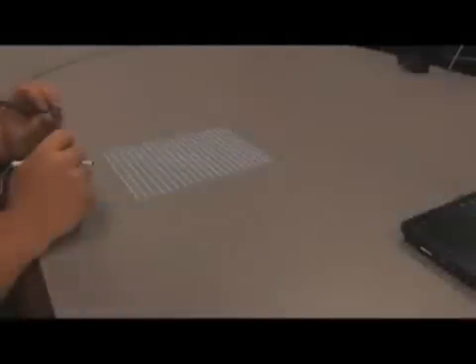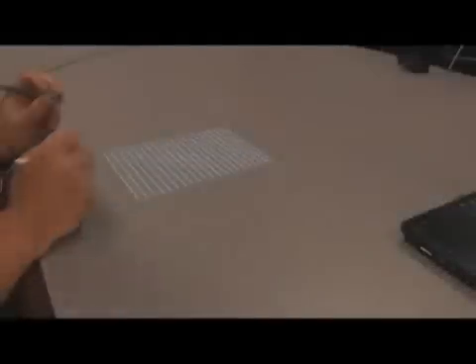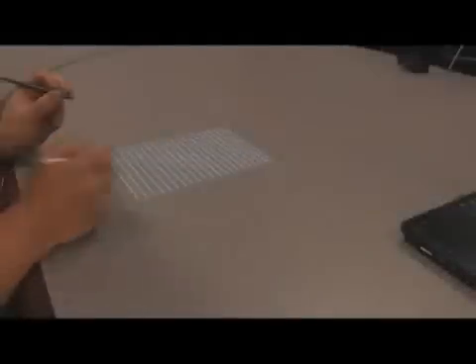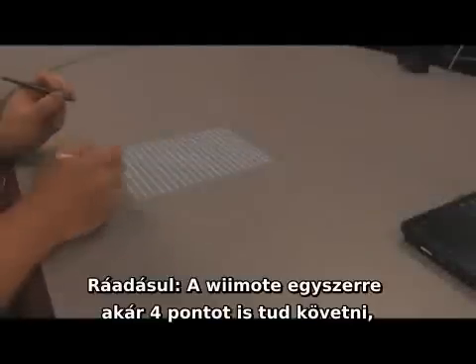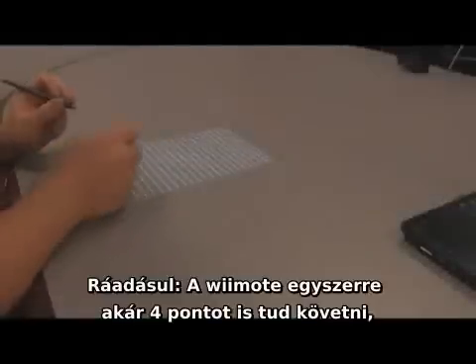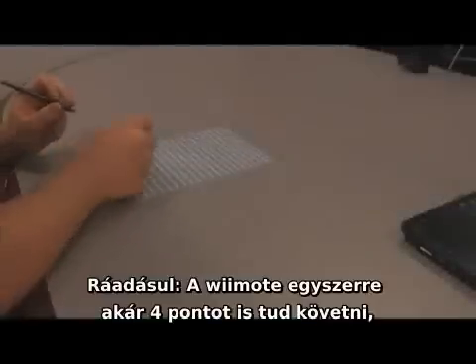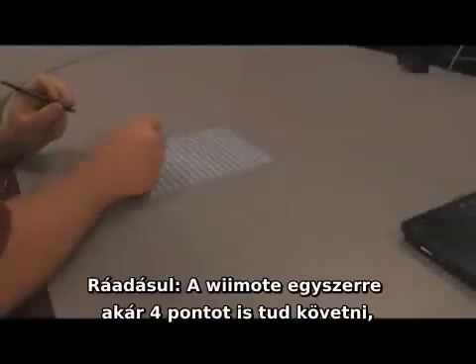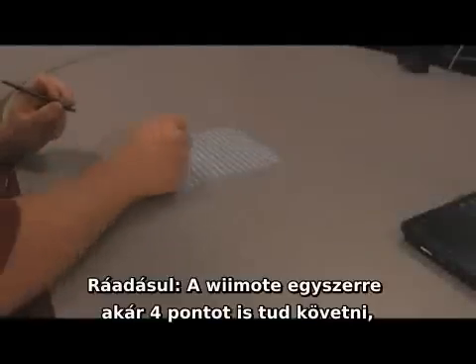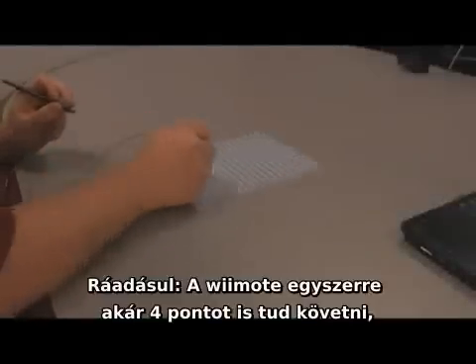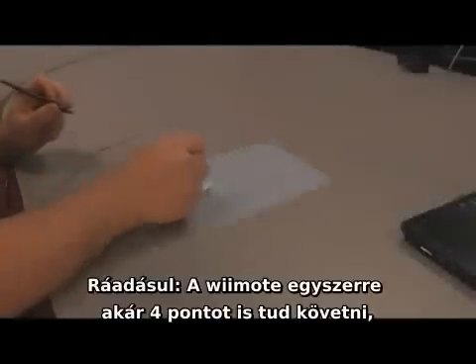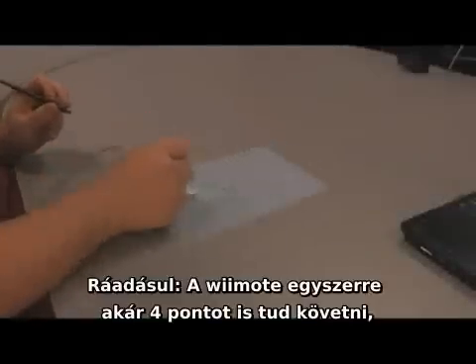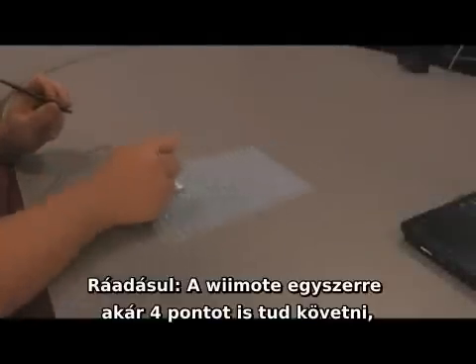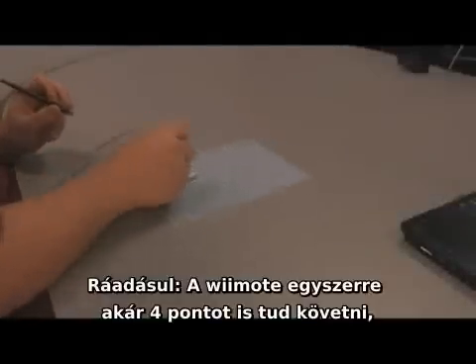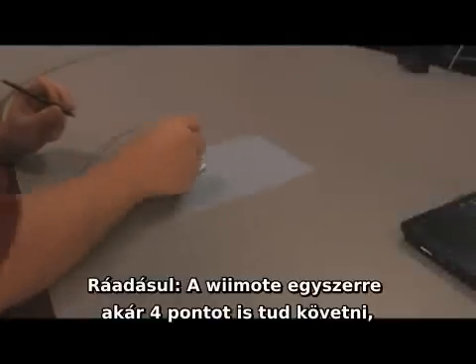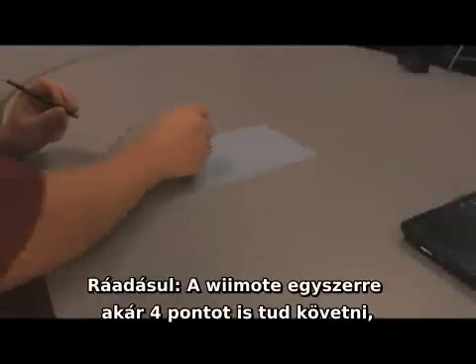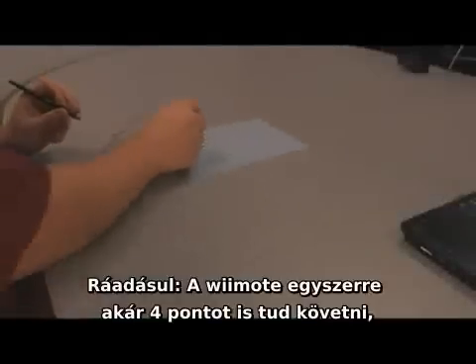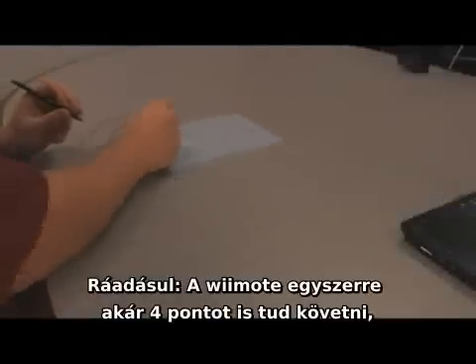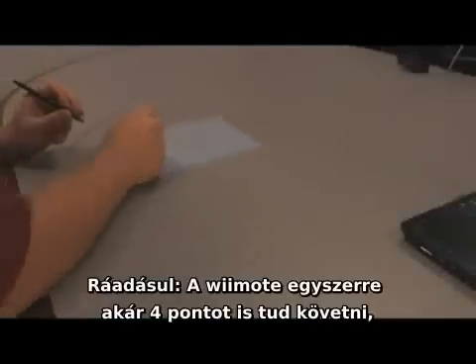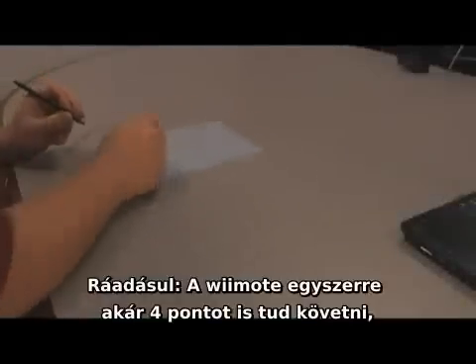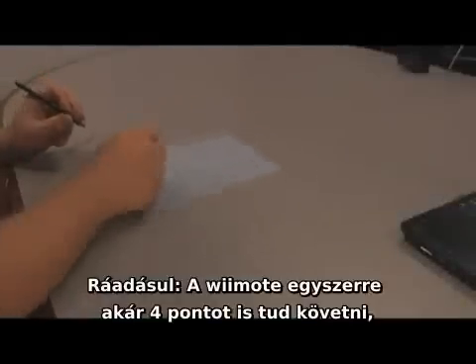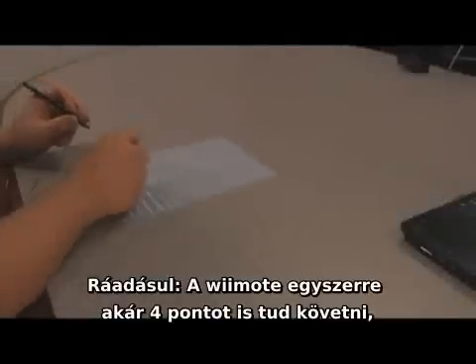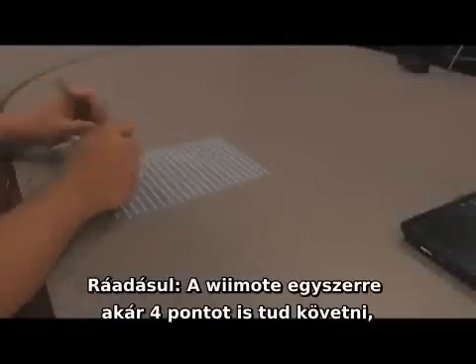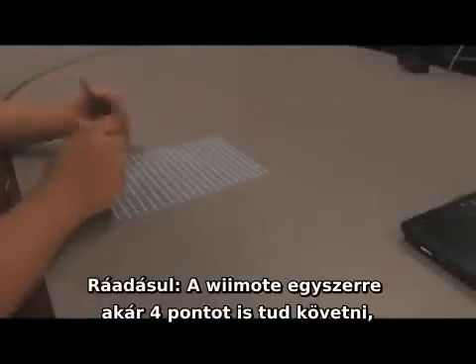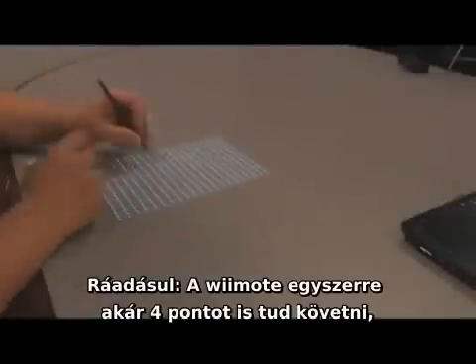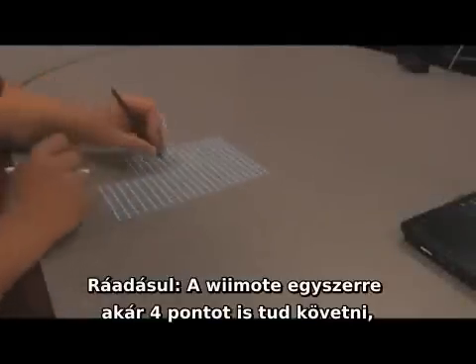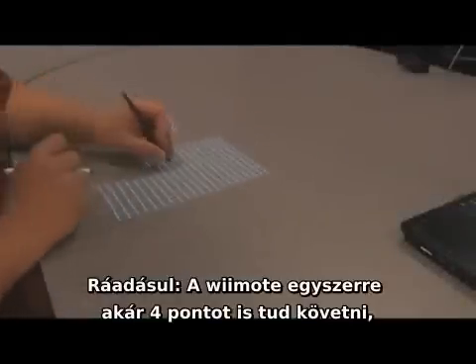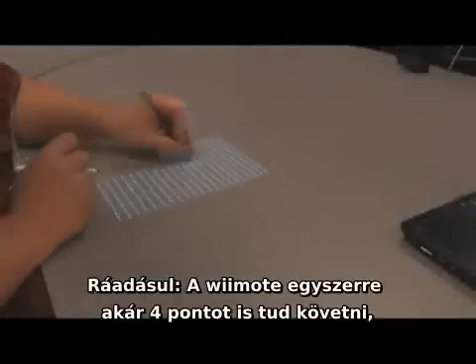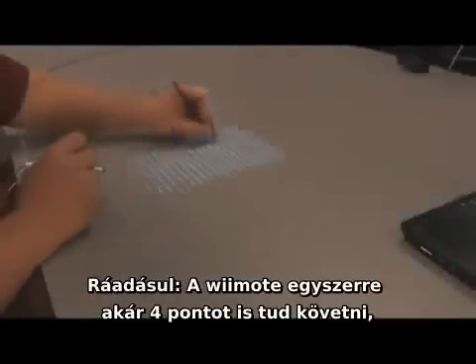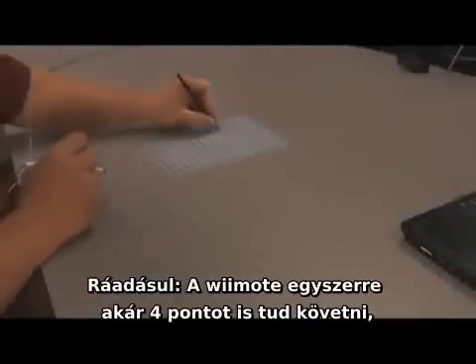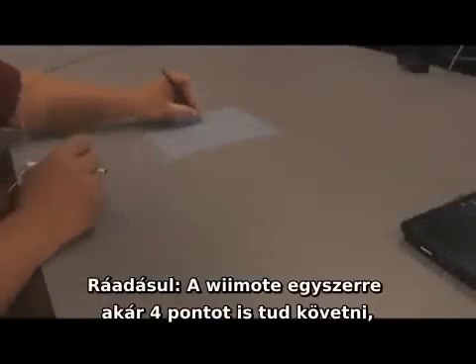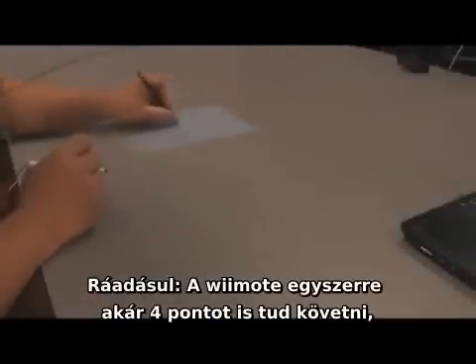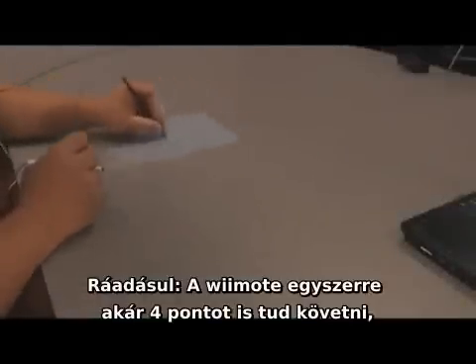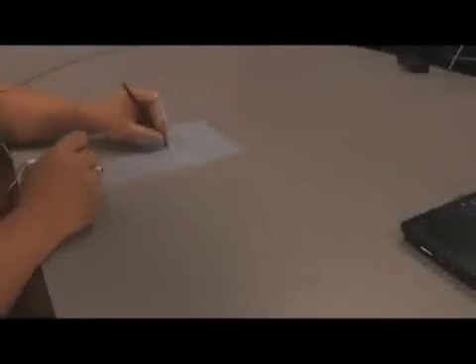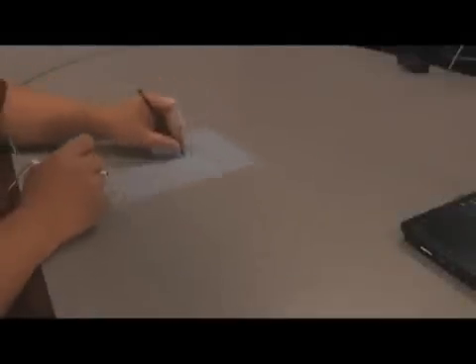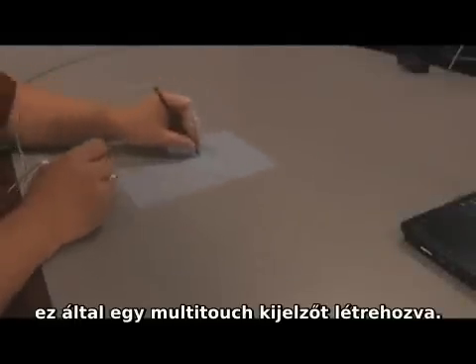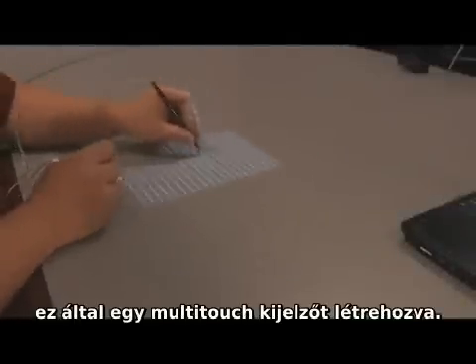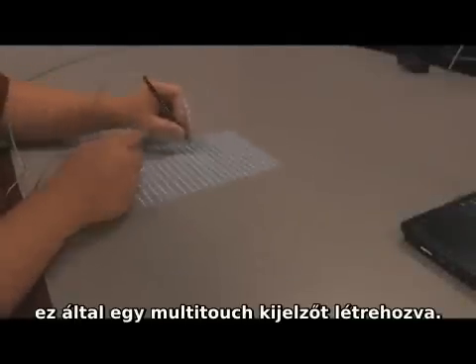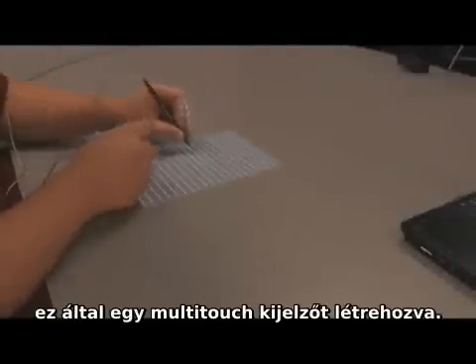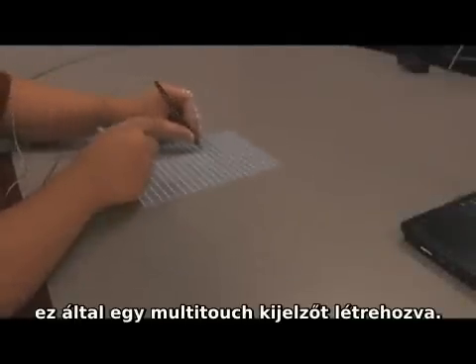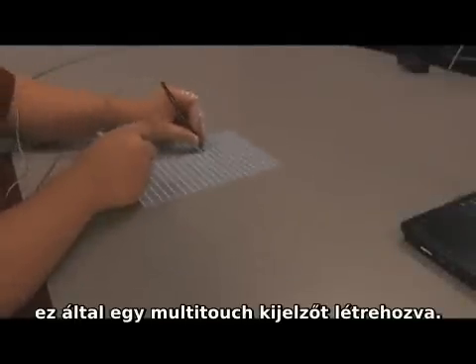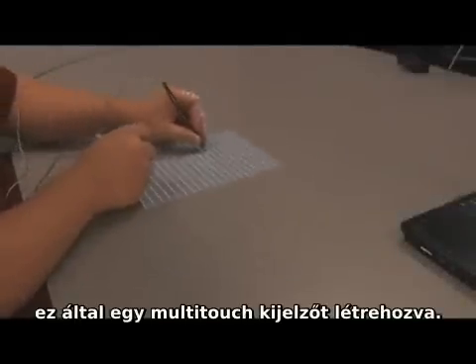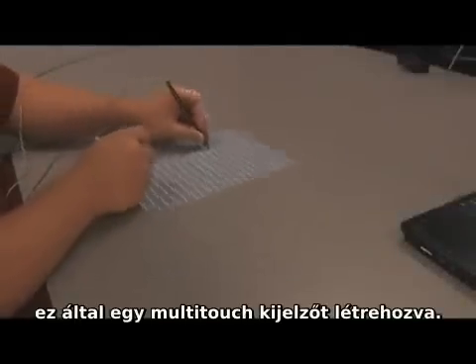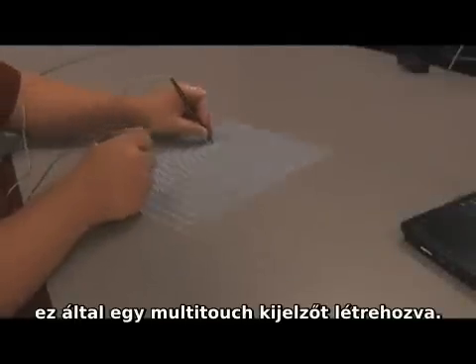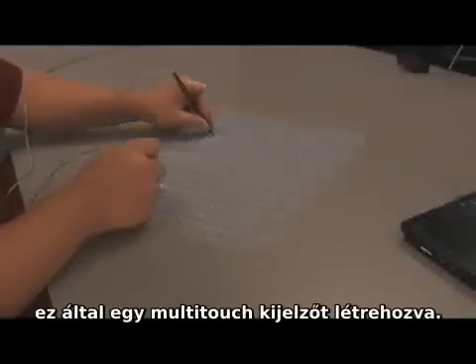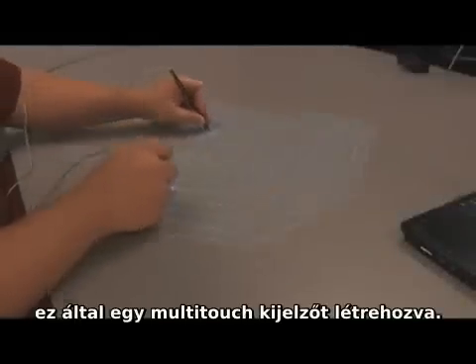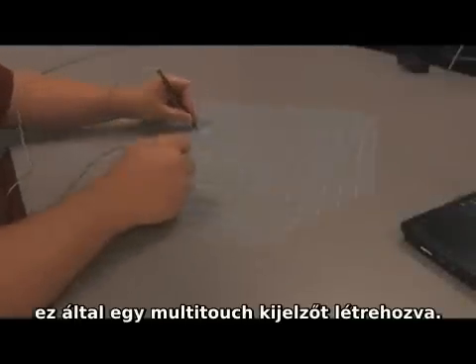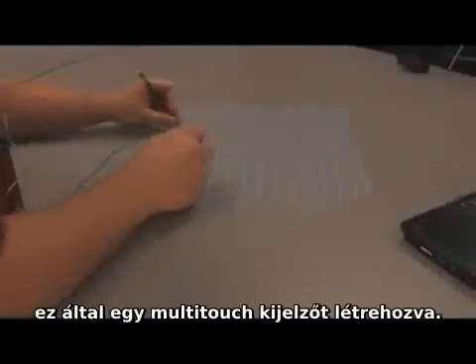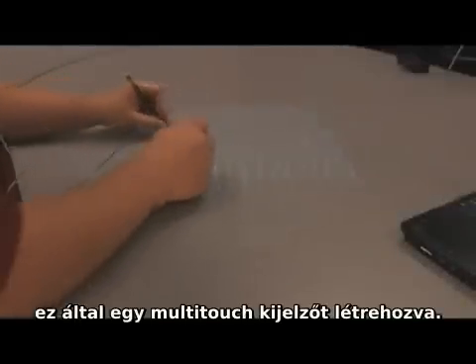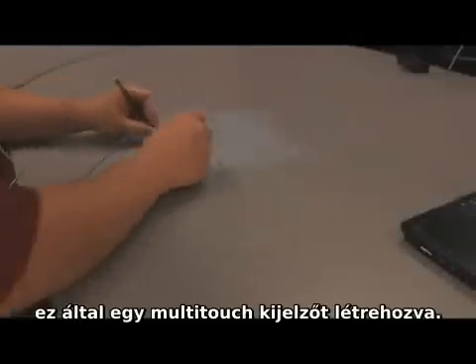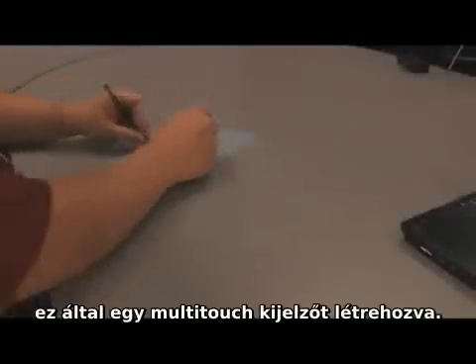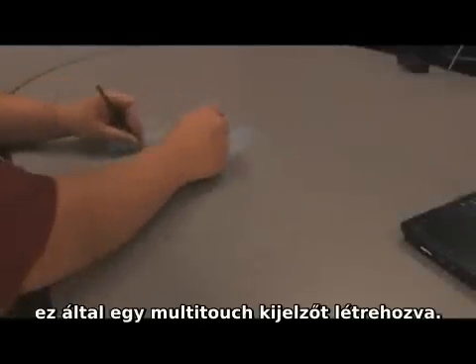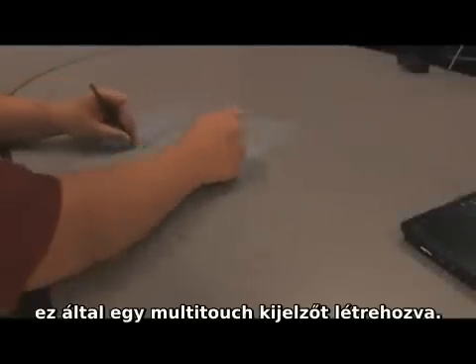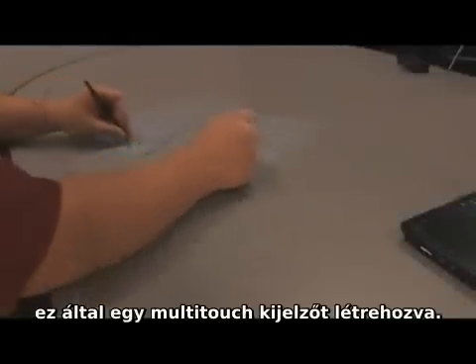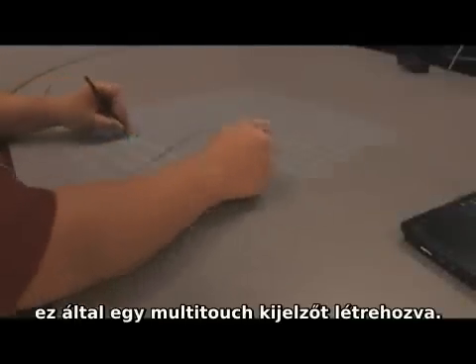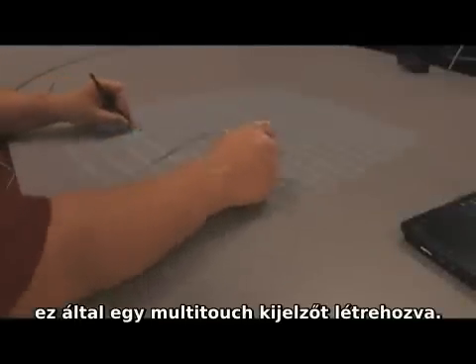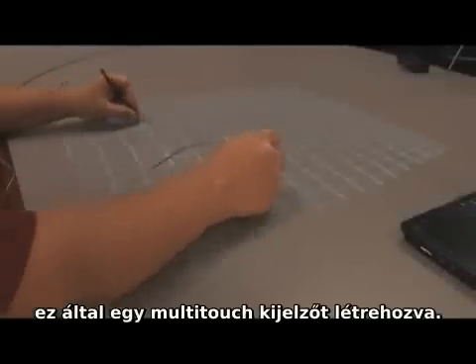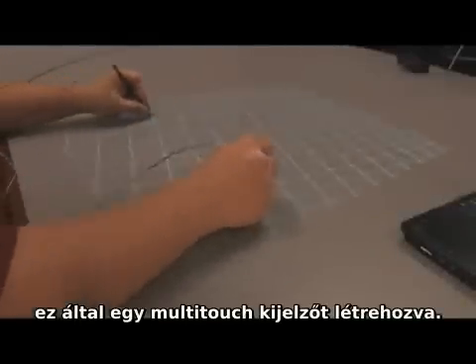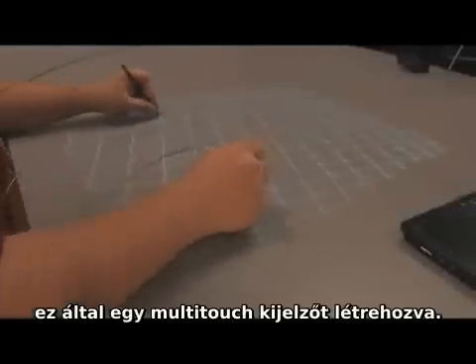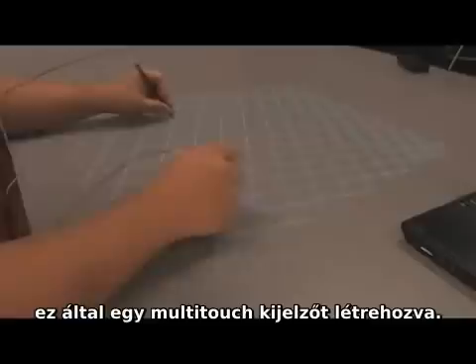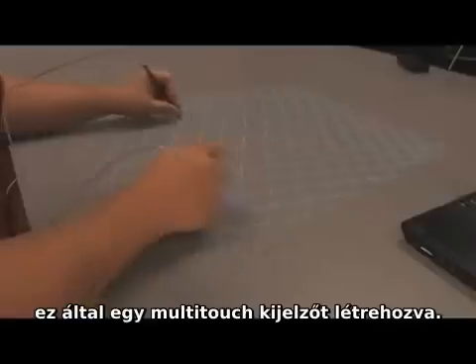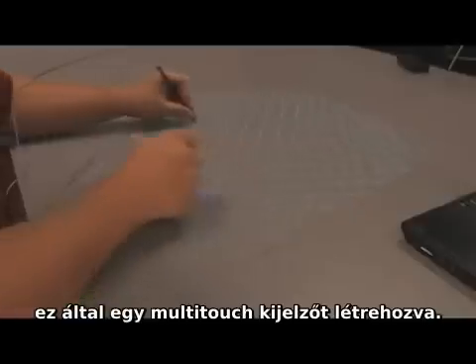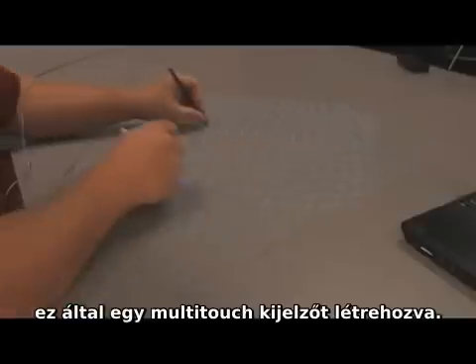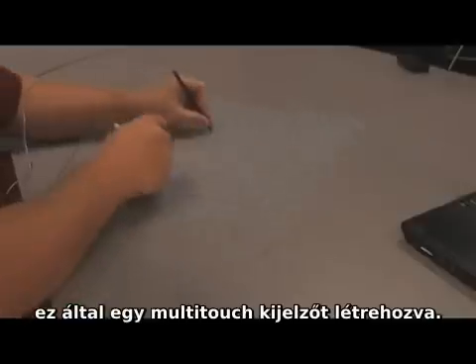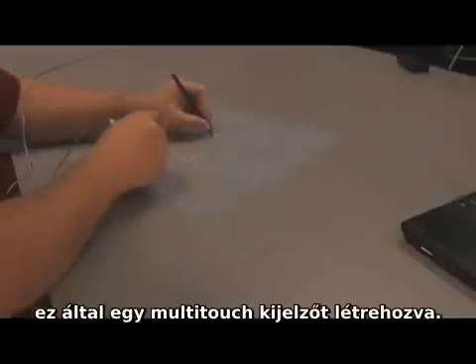Additionally, because the Wiimote can track up to four points simultaneously, if we use two pens, this is actually a multi-touch interactive system.